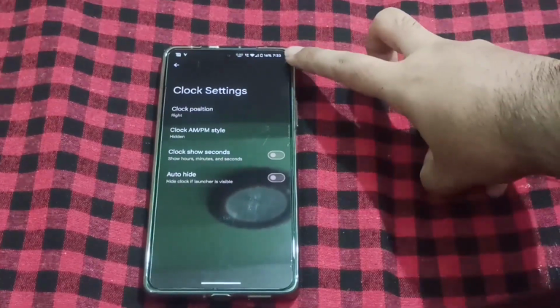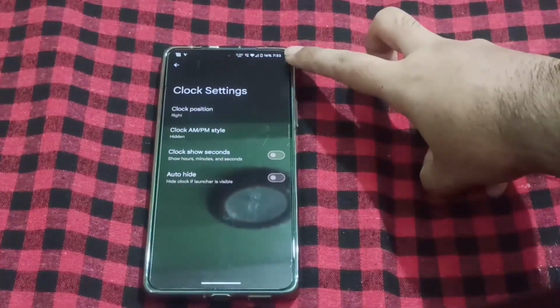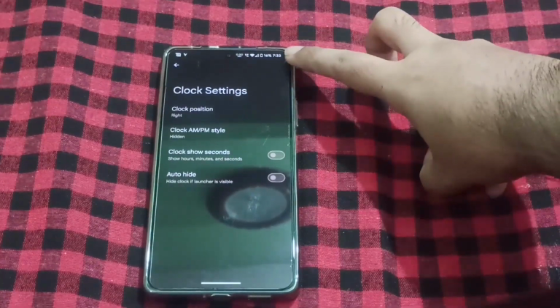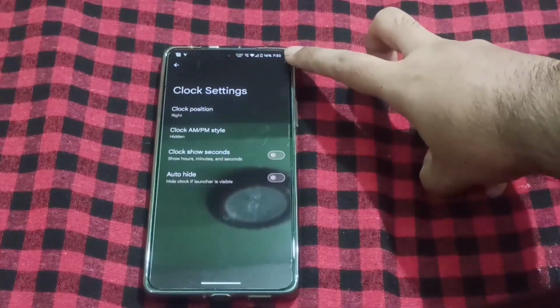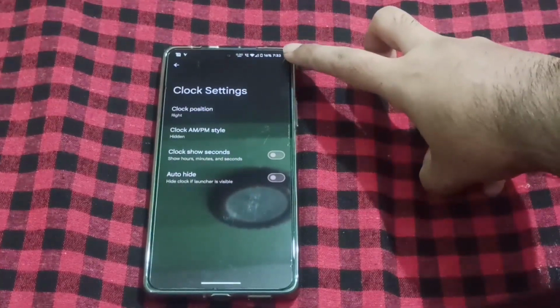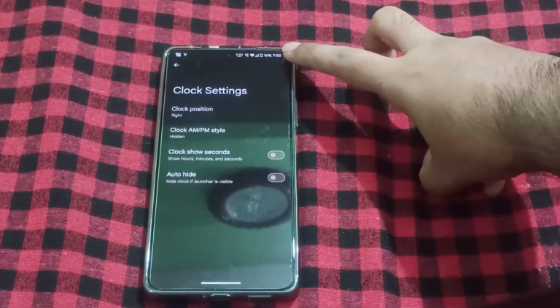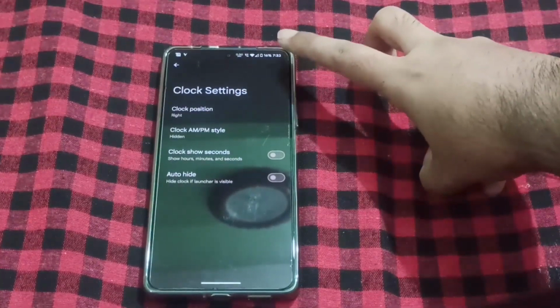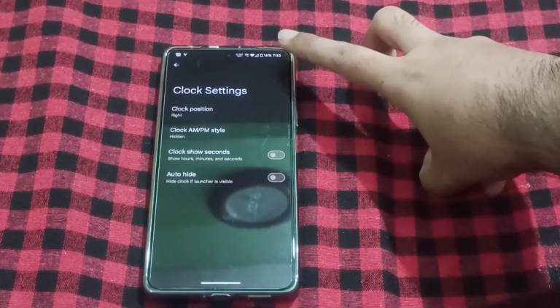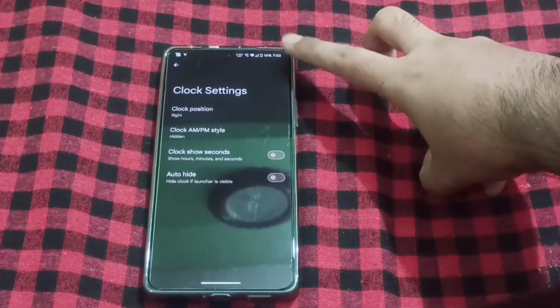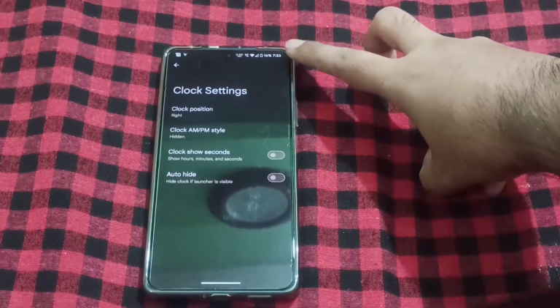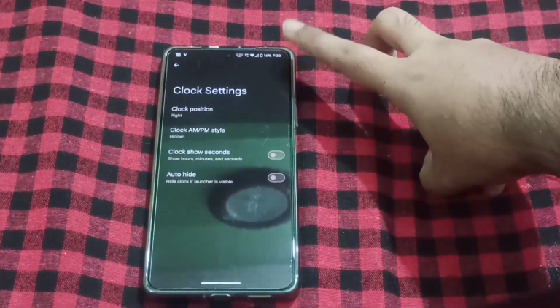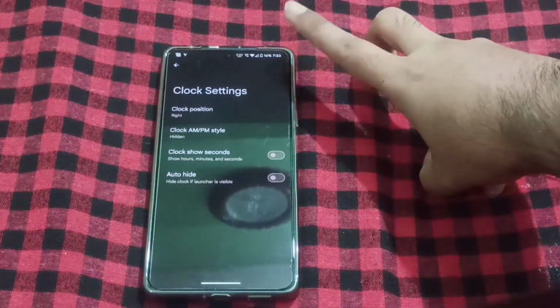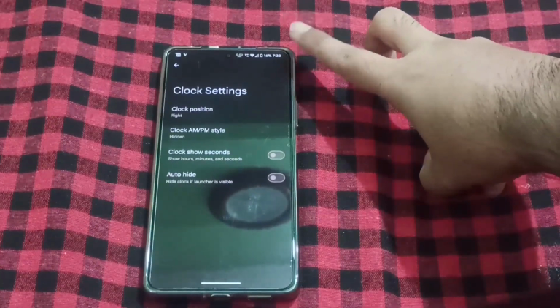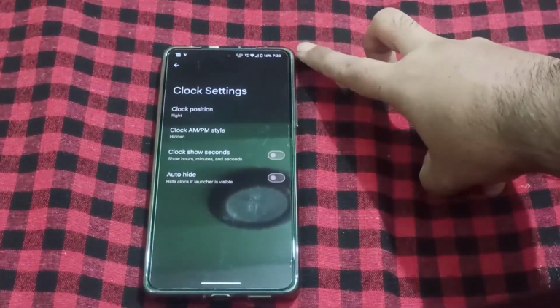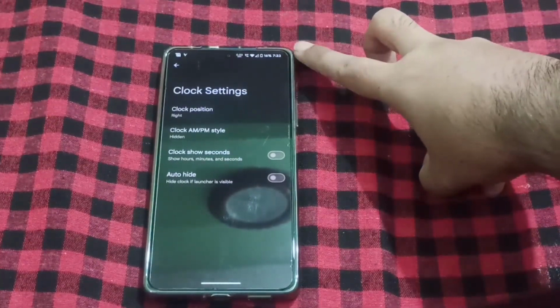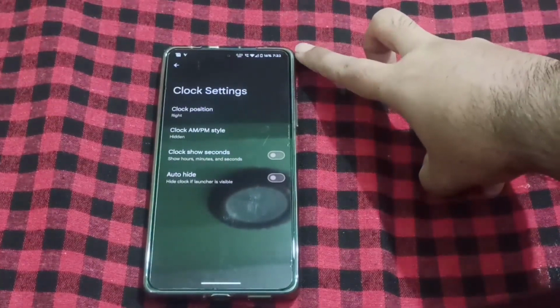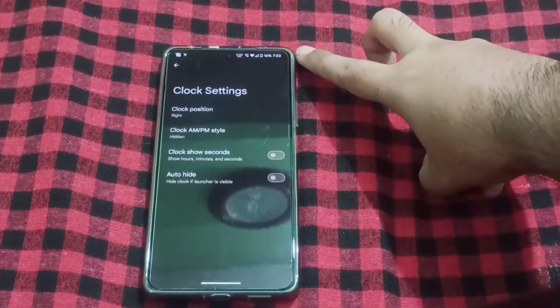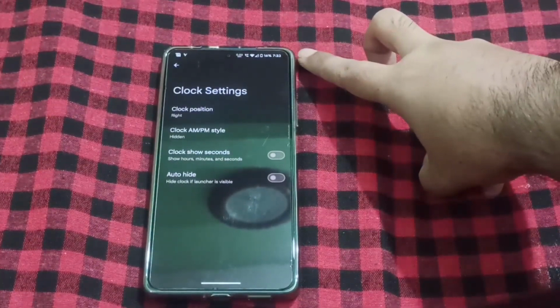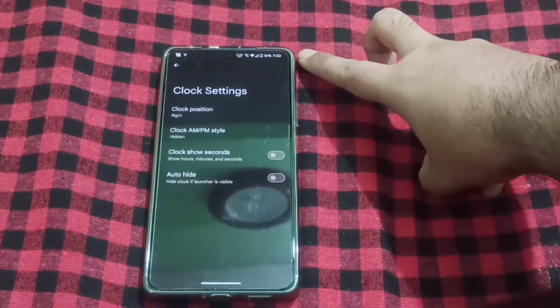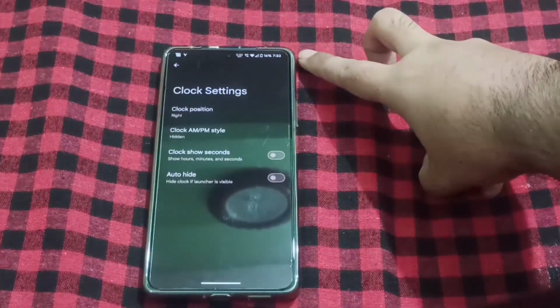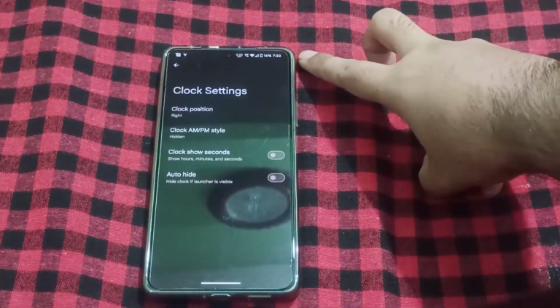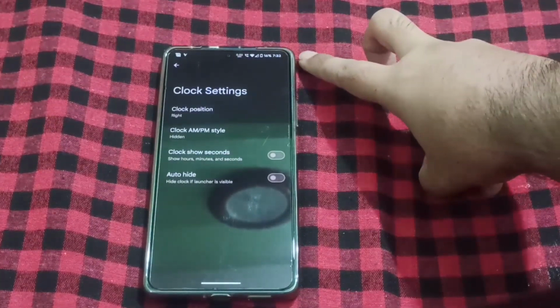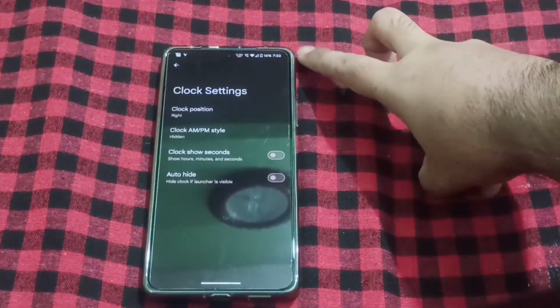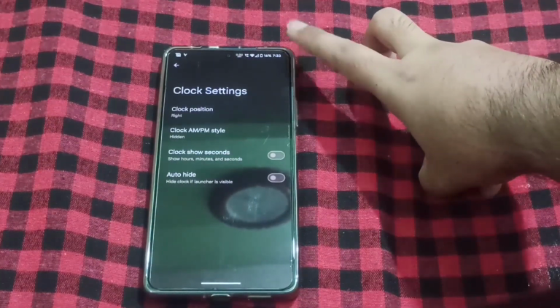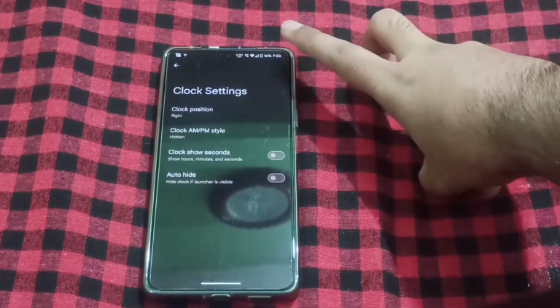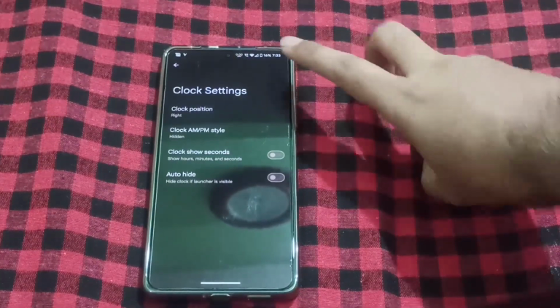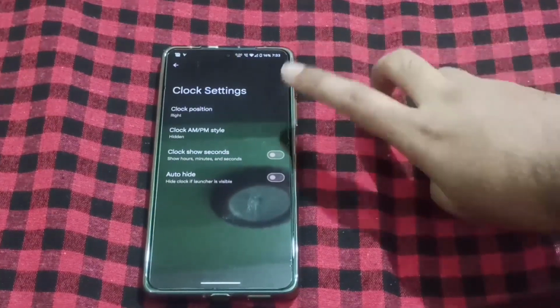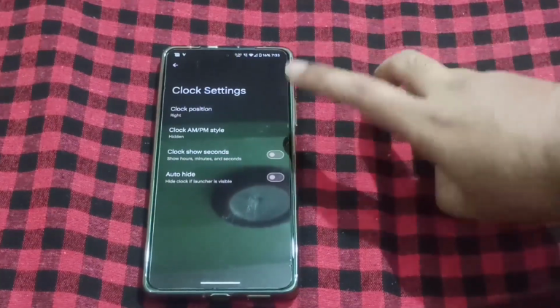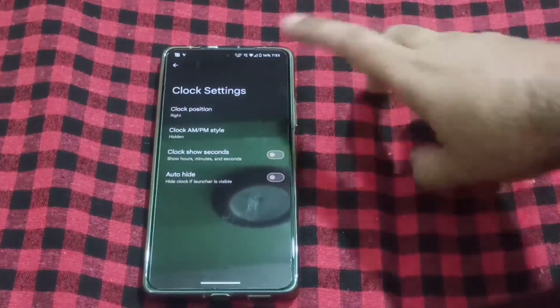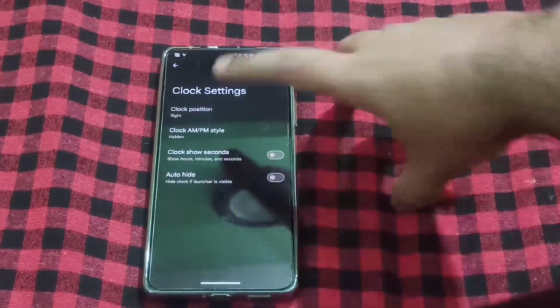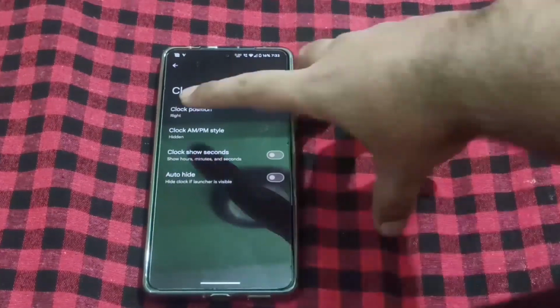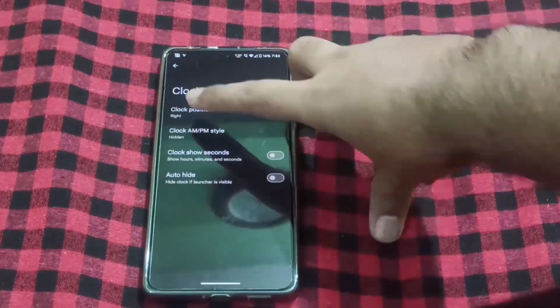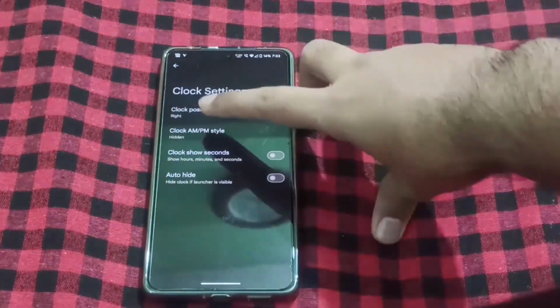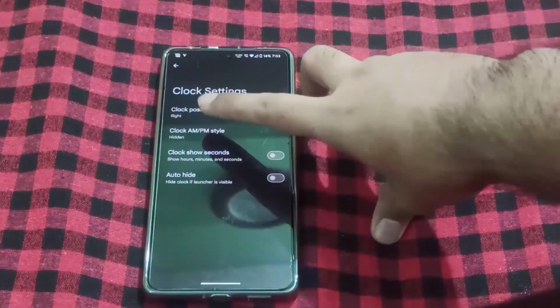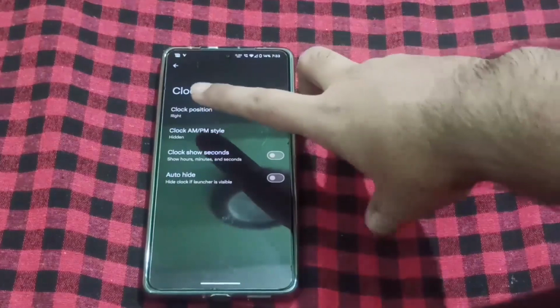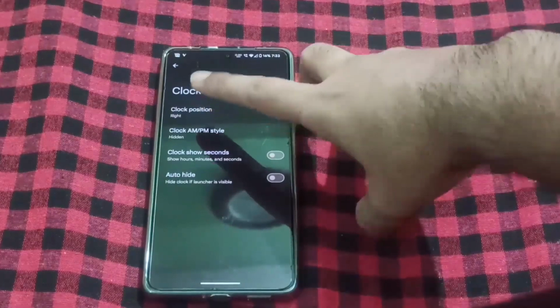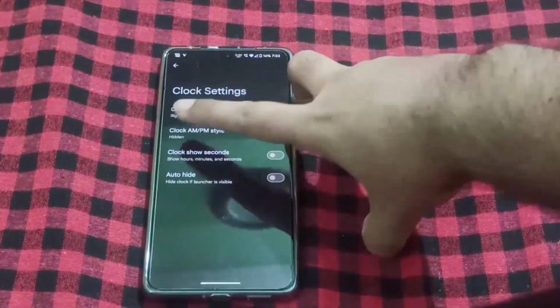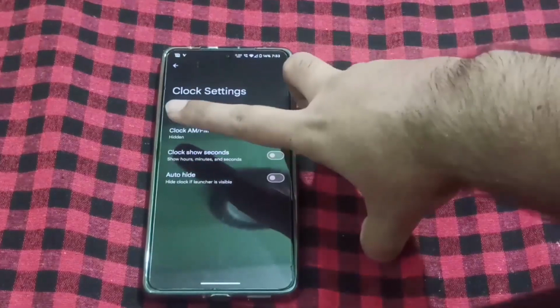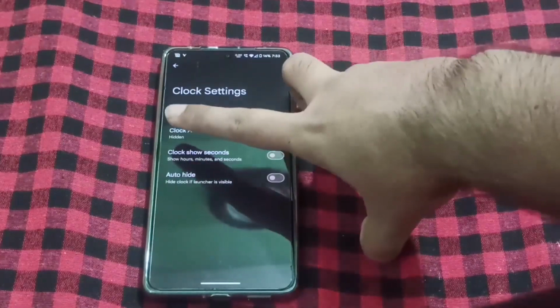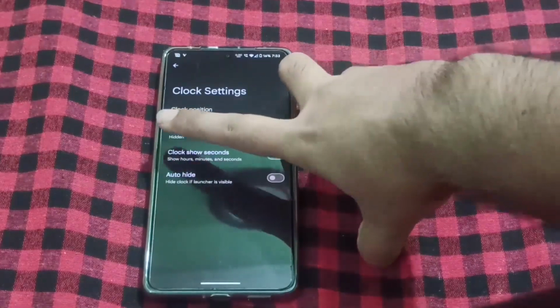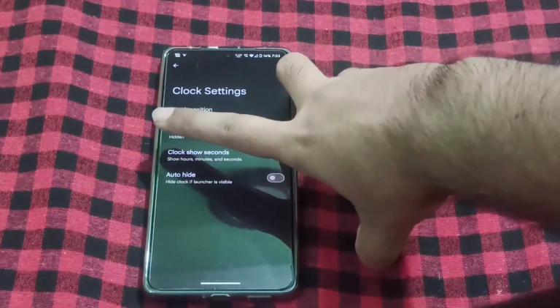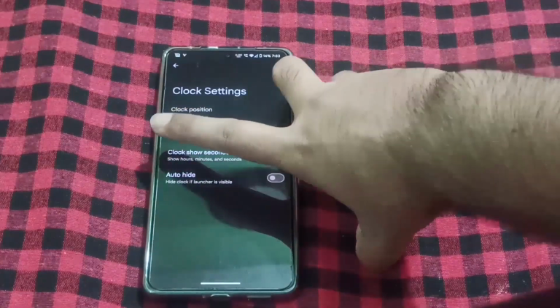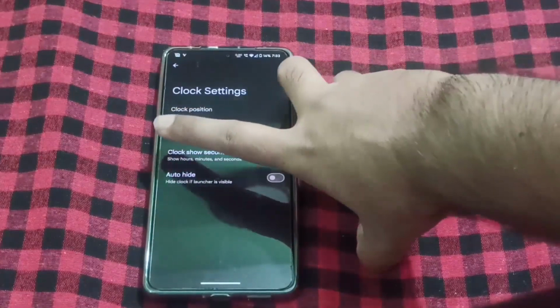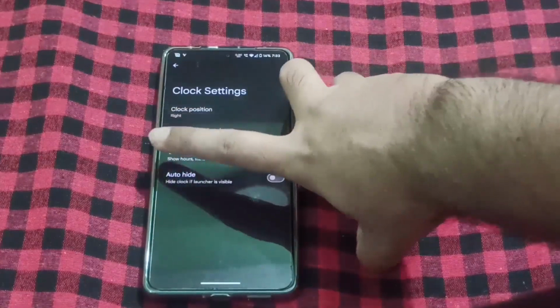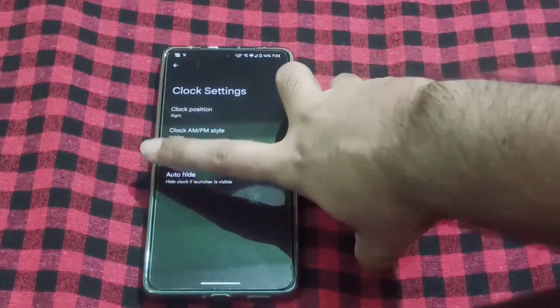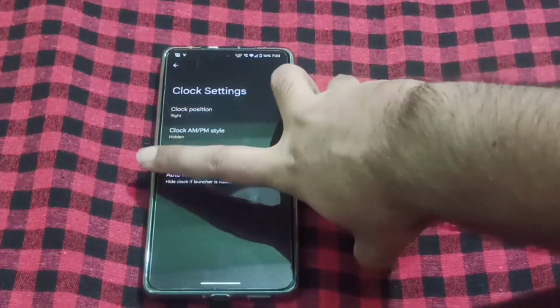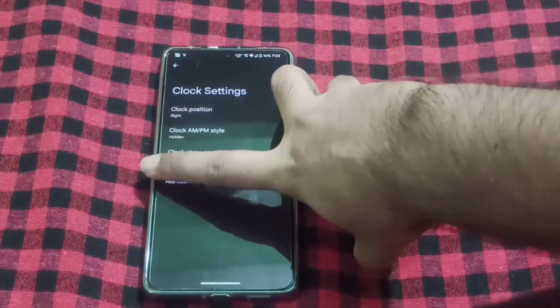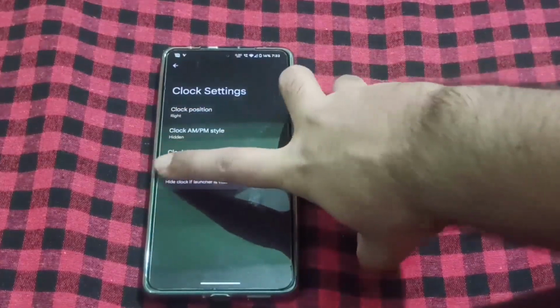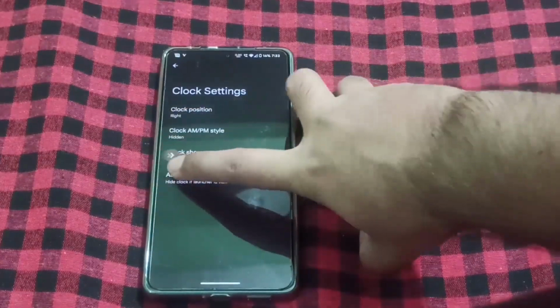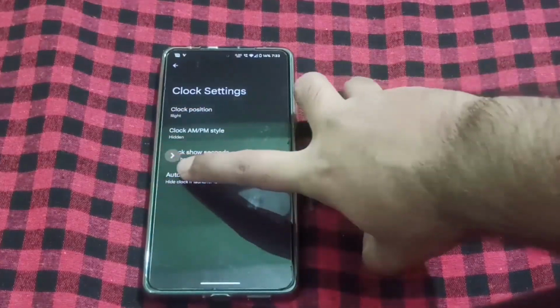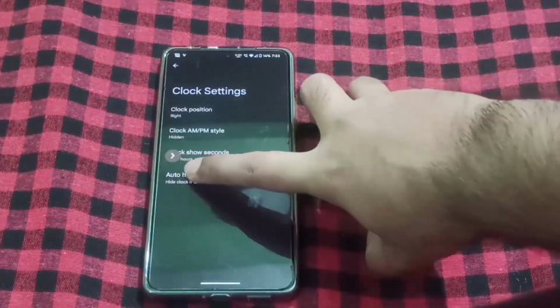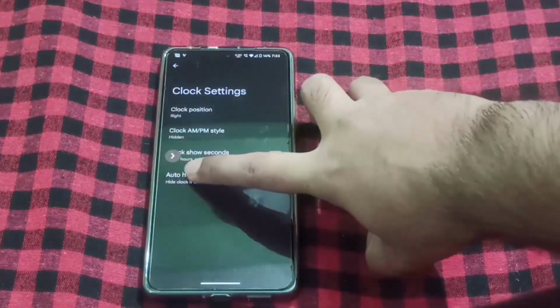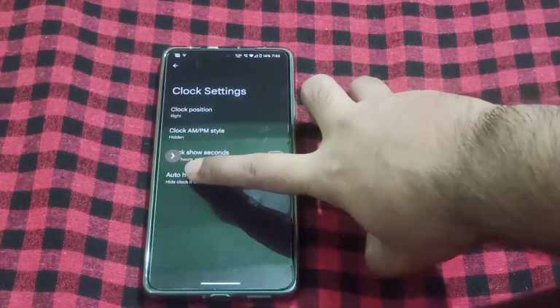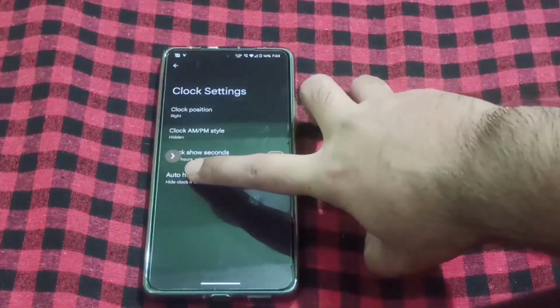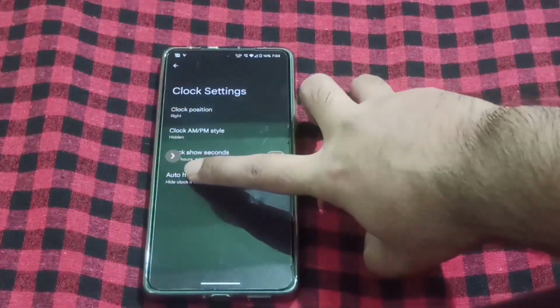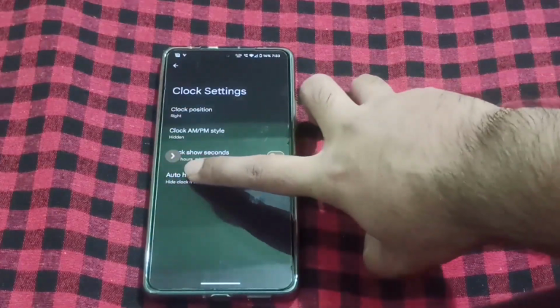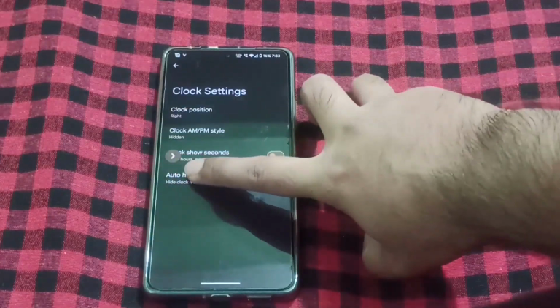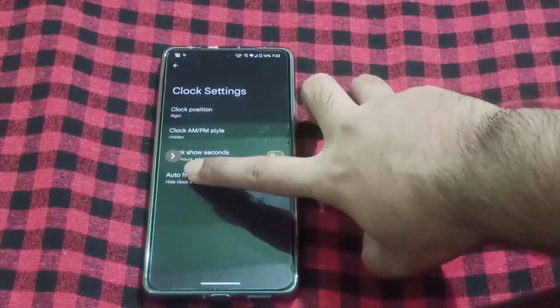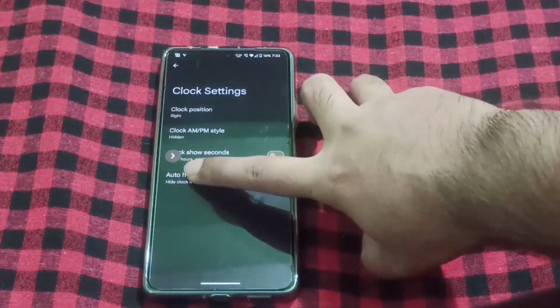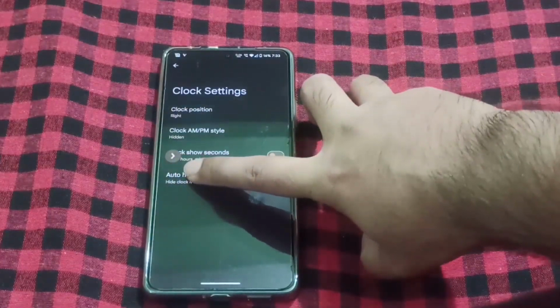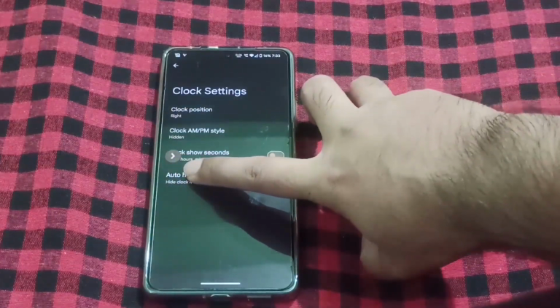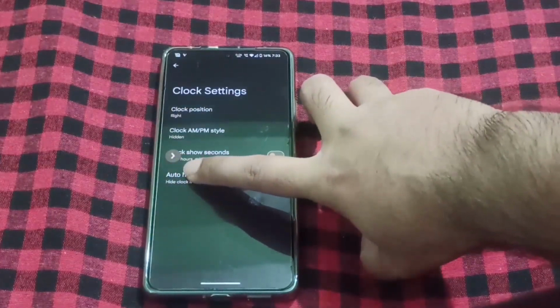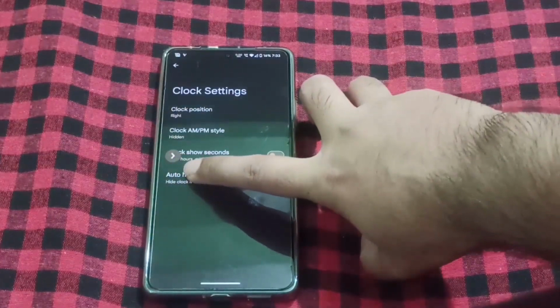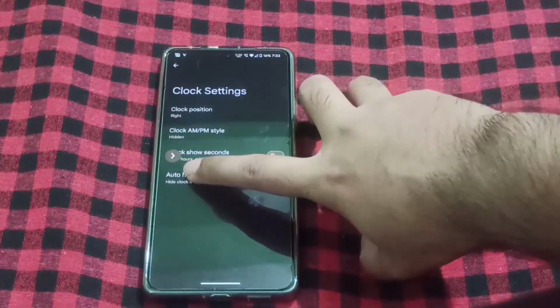You can see the clock on the right-hand side. That's why I have hidden the AM/PM style — I prefer it that way. You can do that as well.